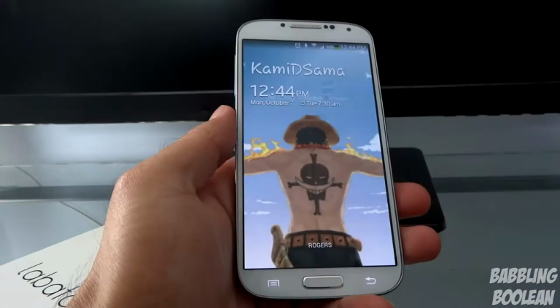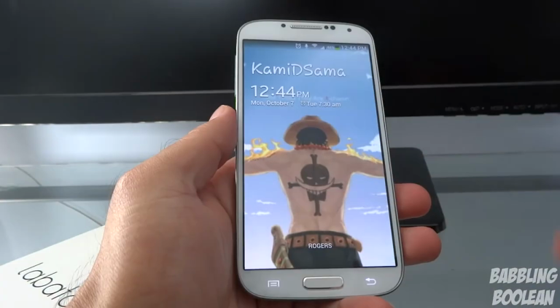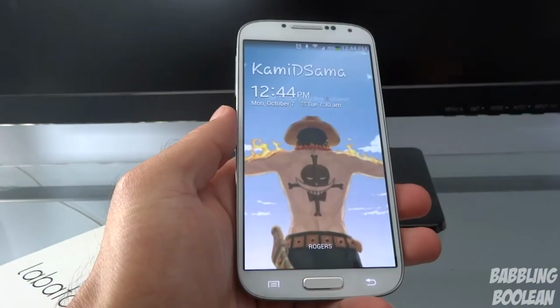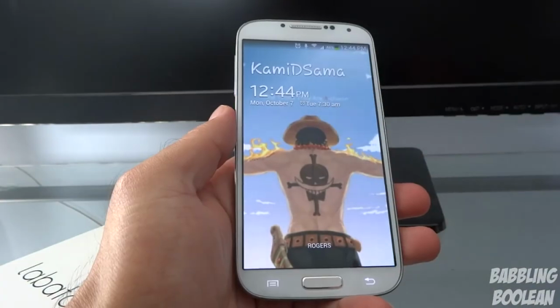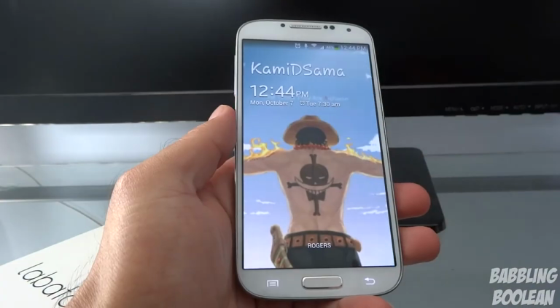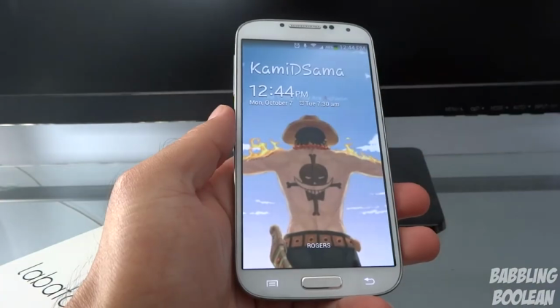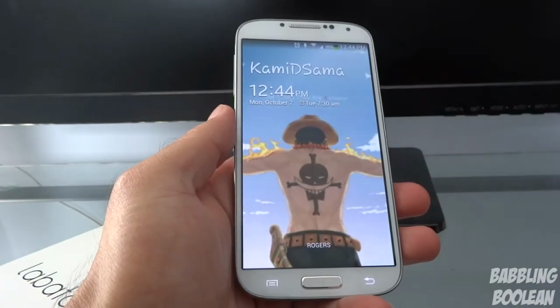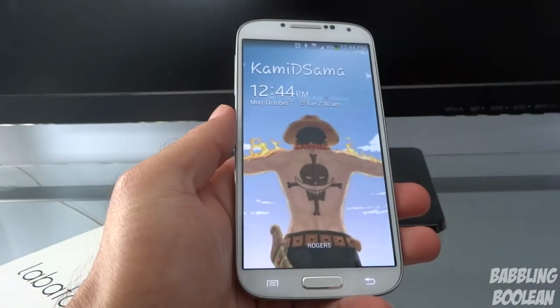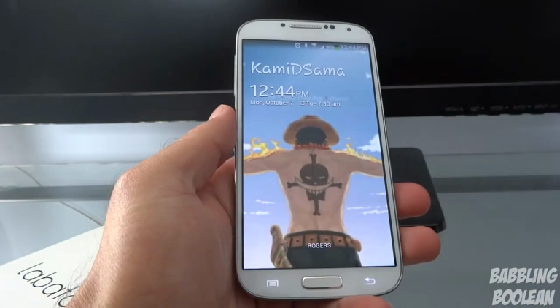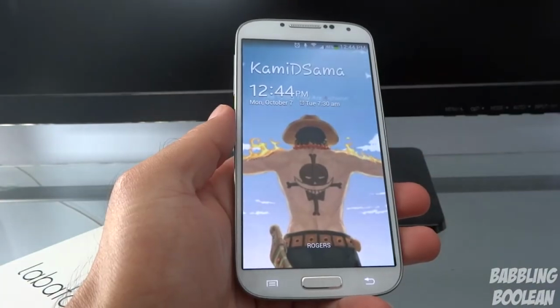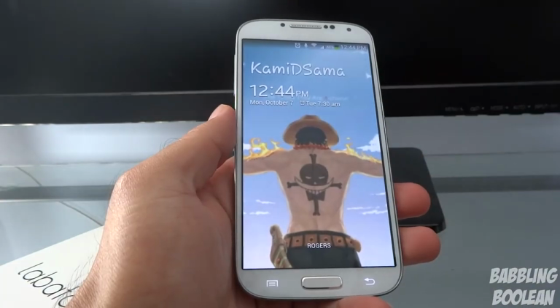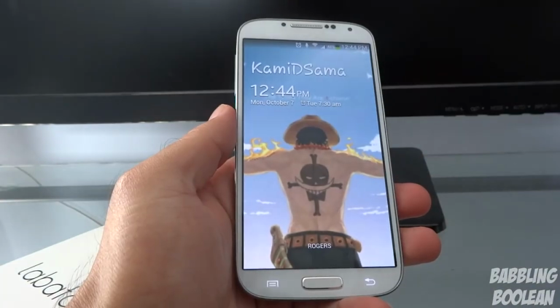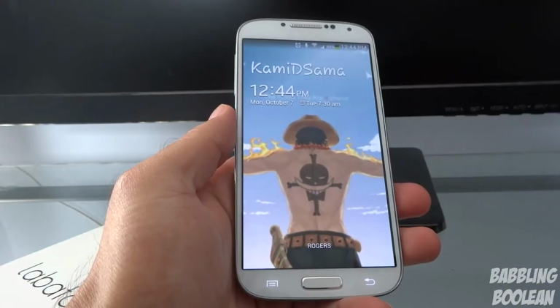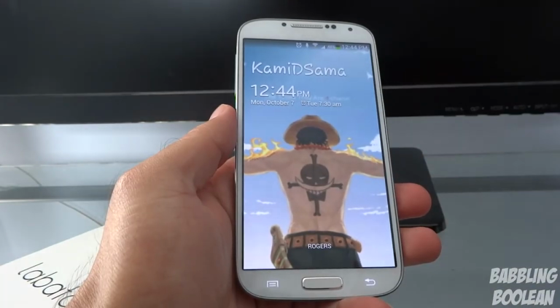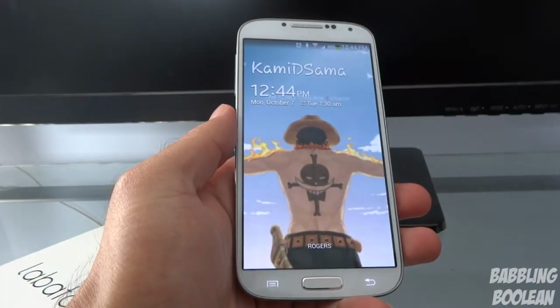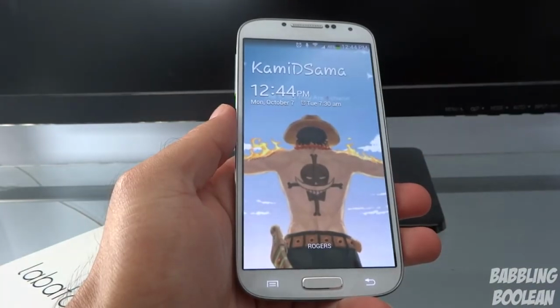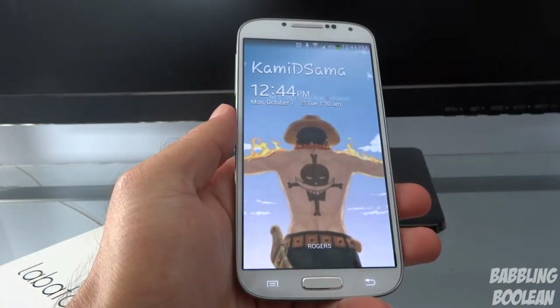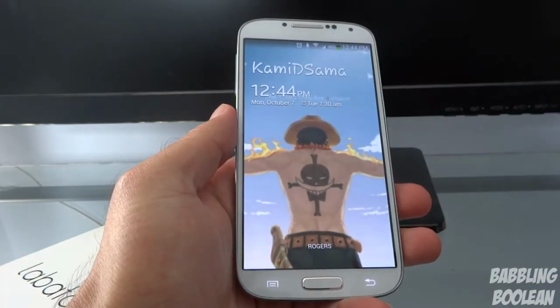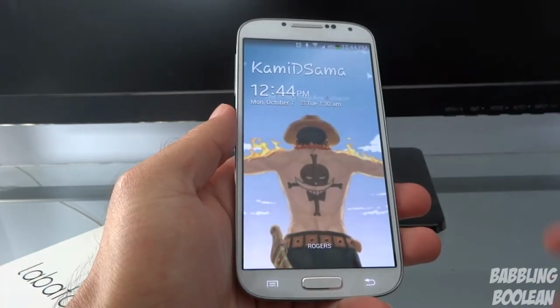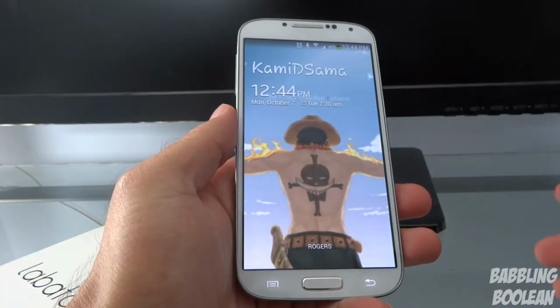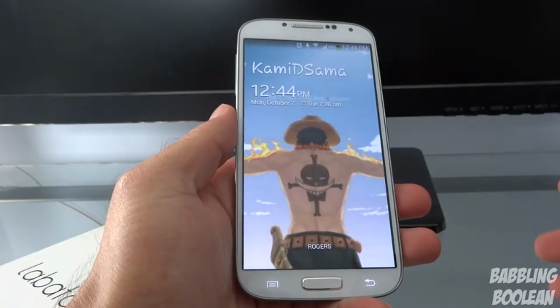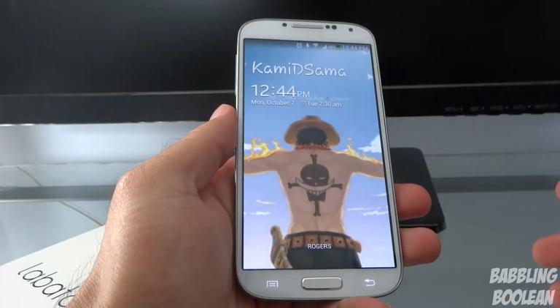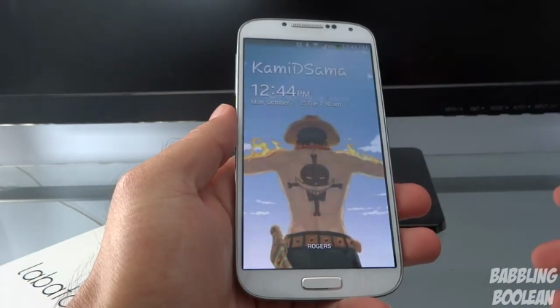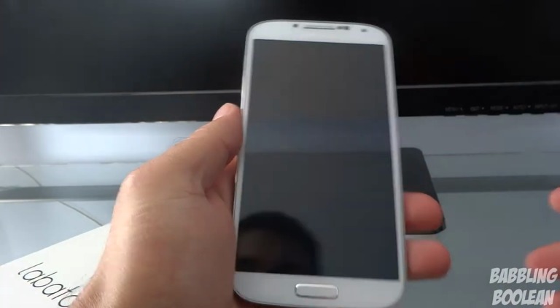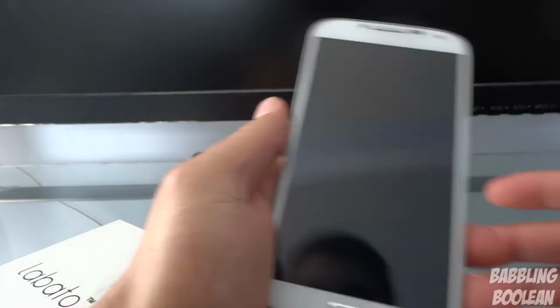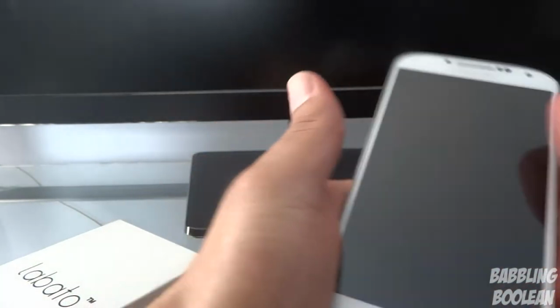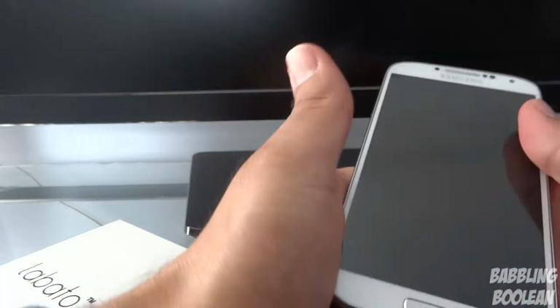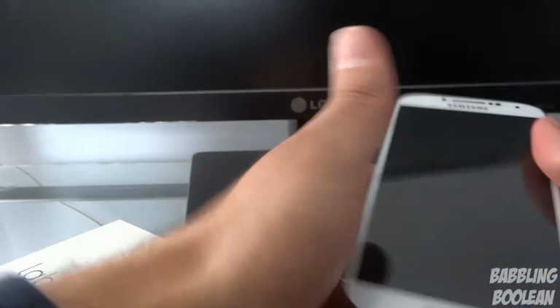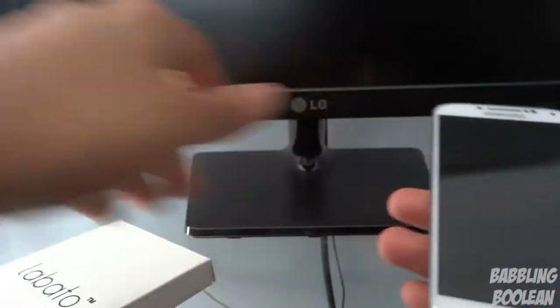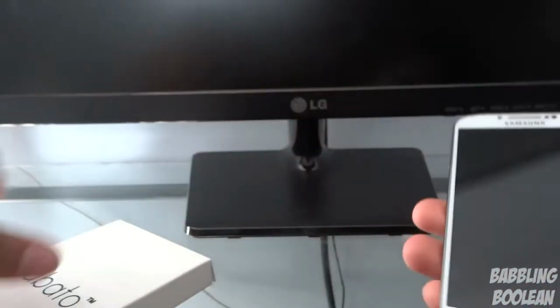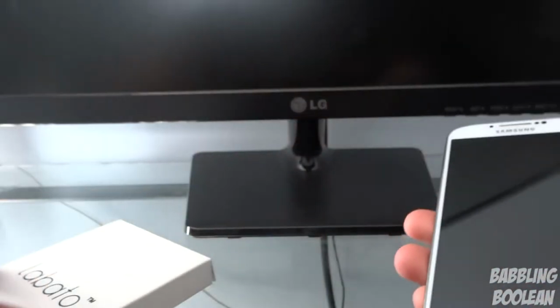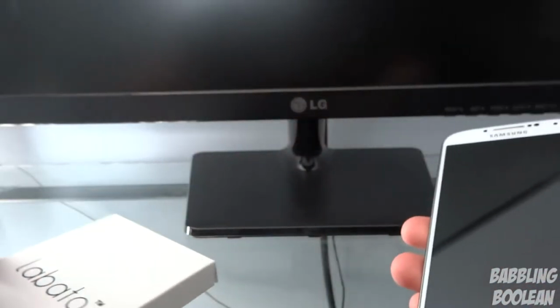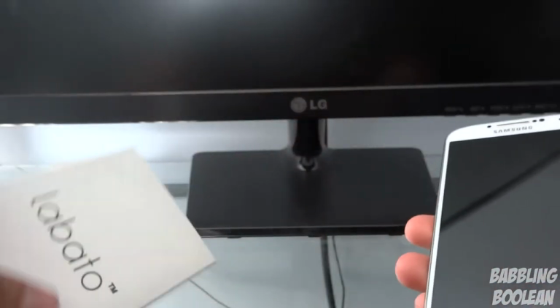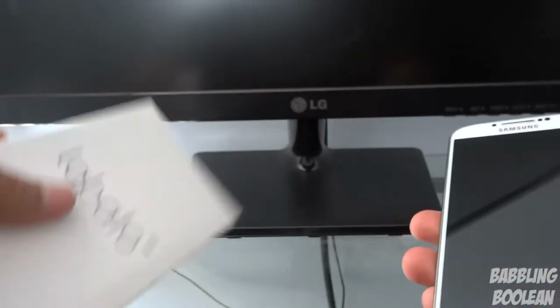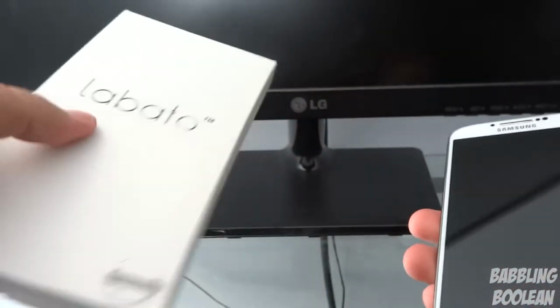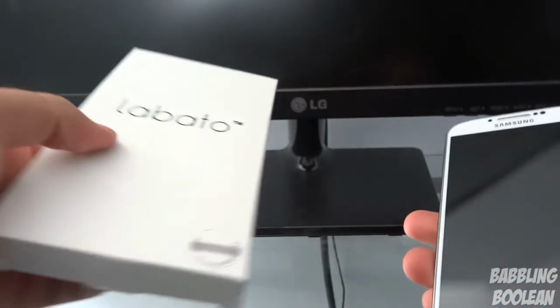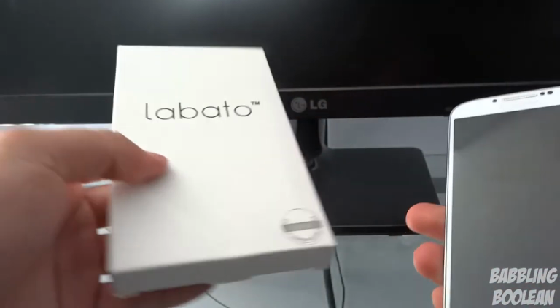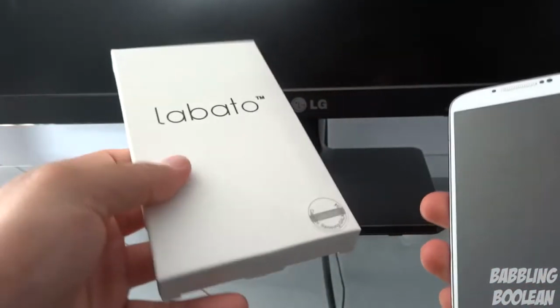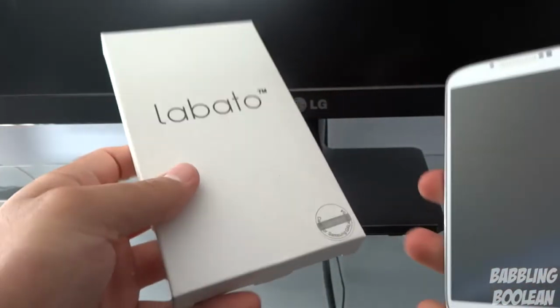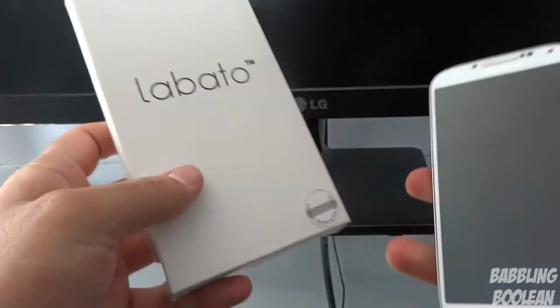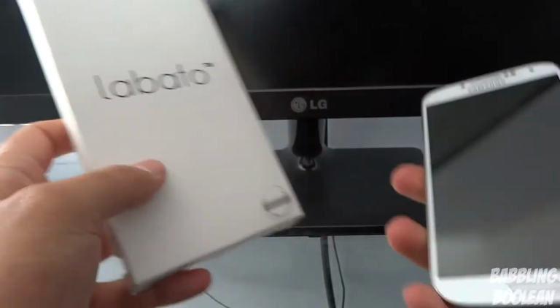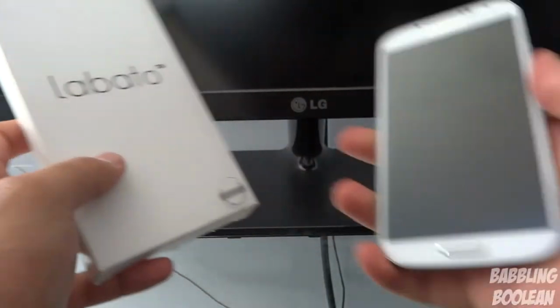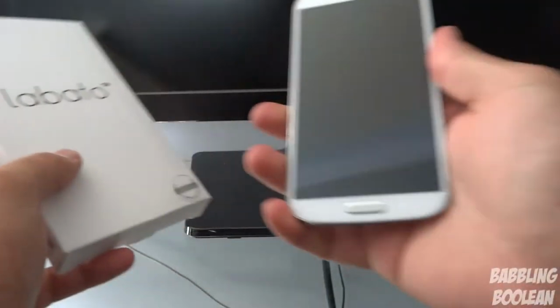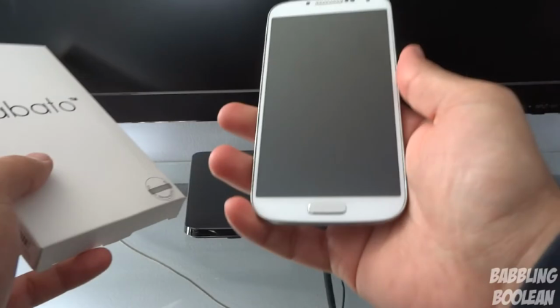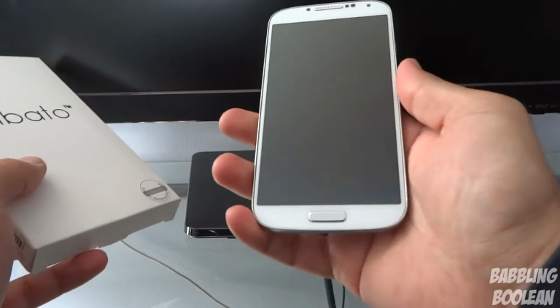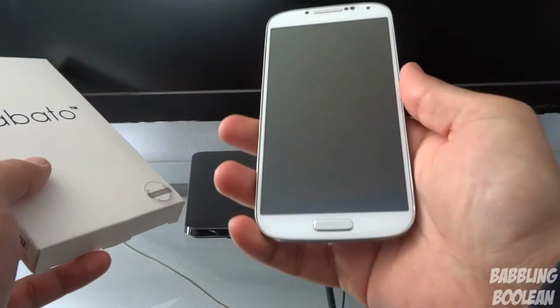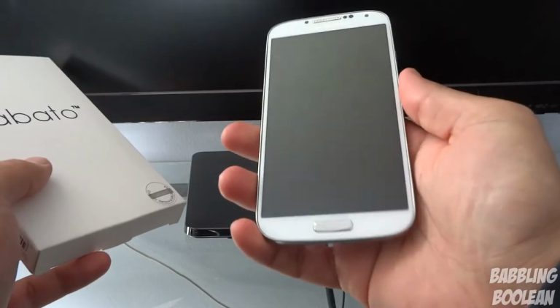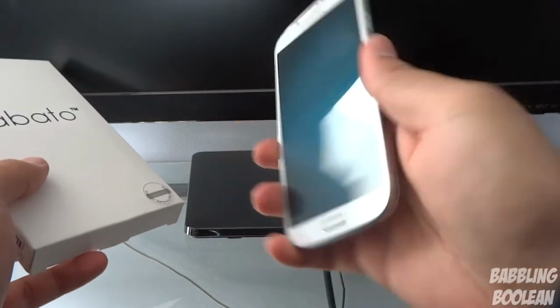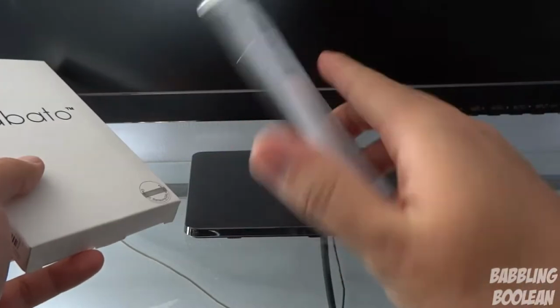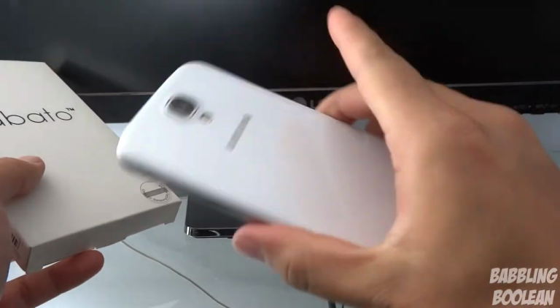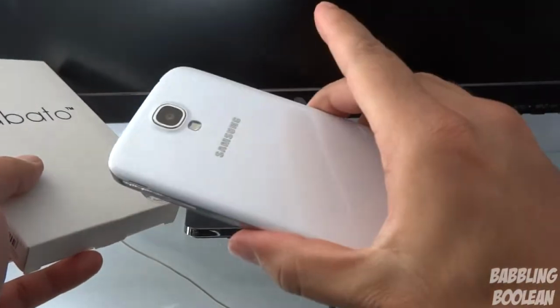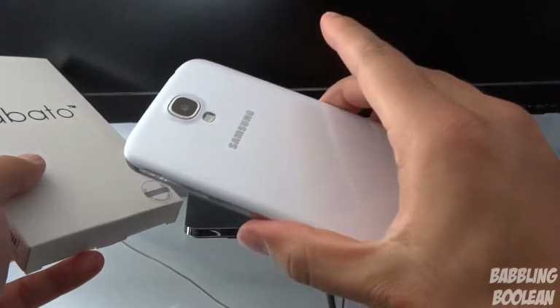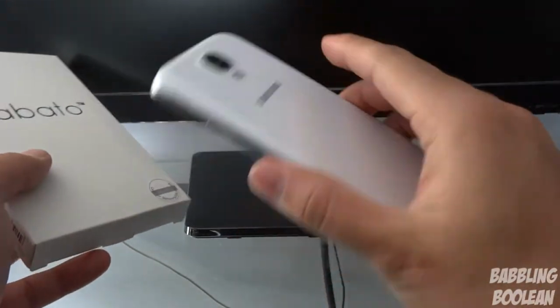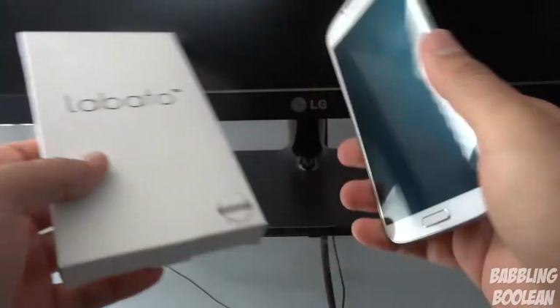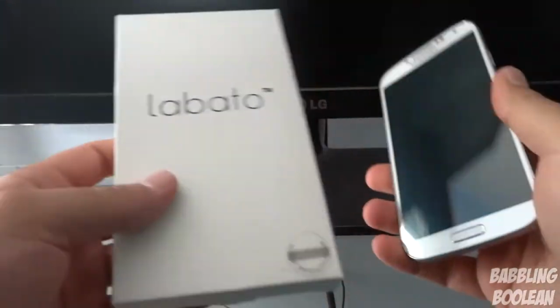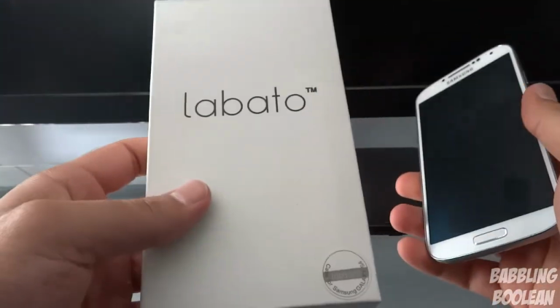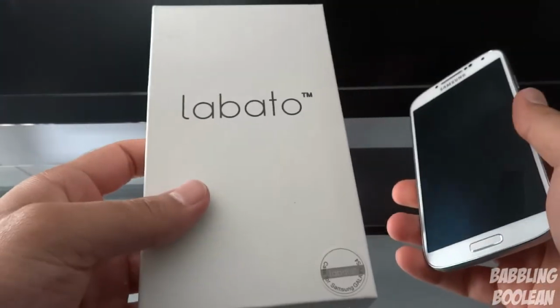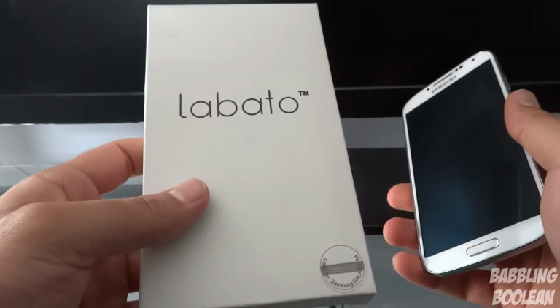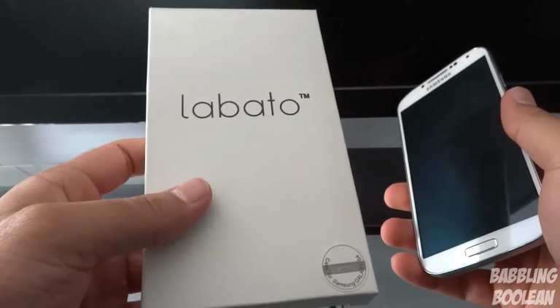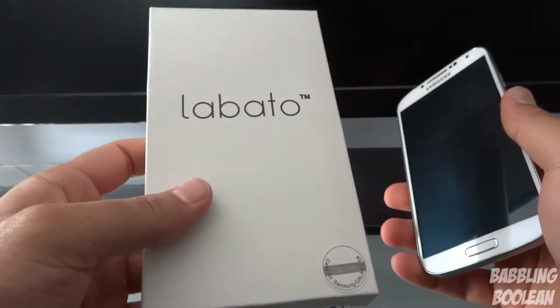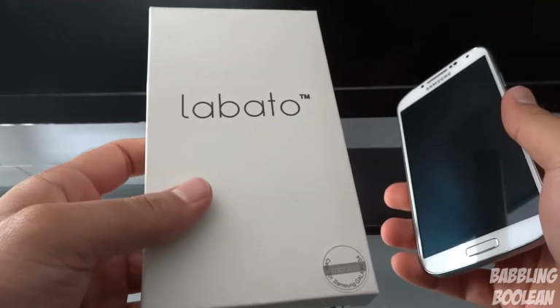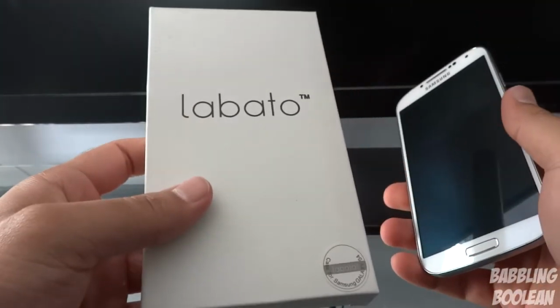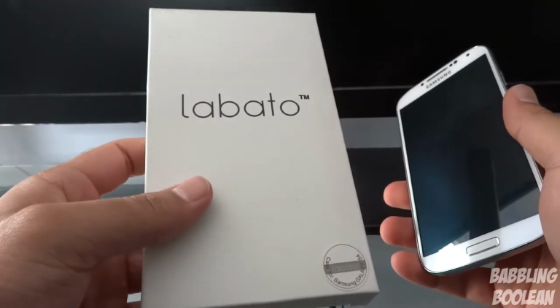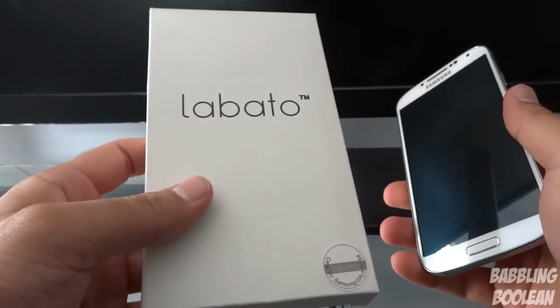What's going on everyone. In this video we are doing an unboxing and review of a case for the Galaxy S4 from Labado.